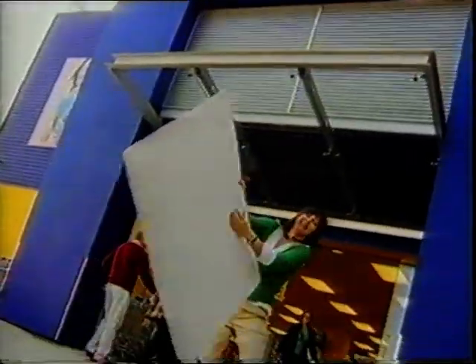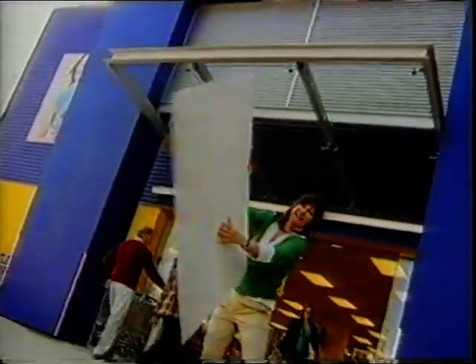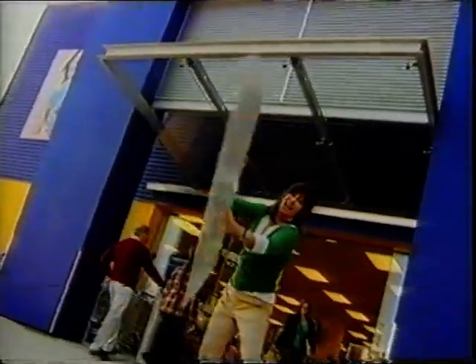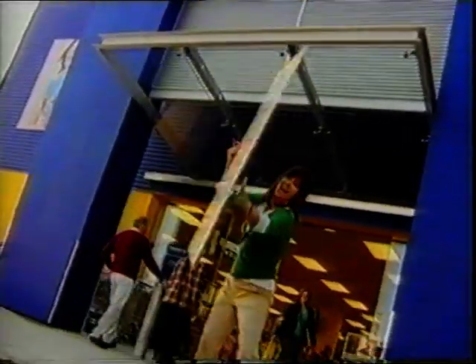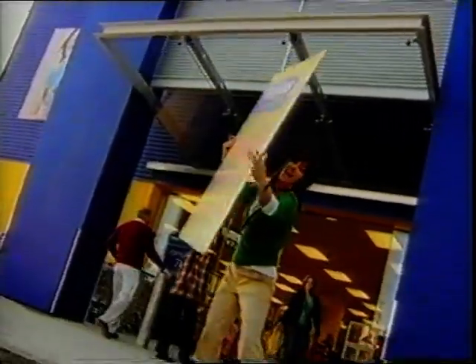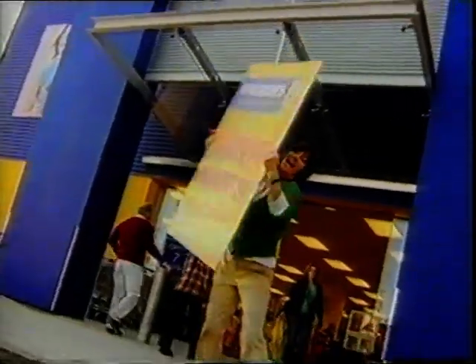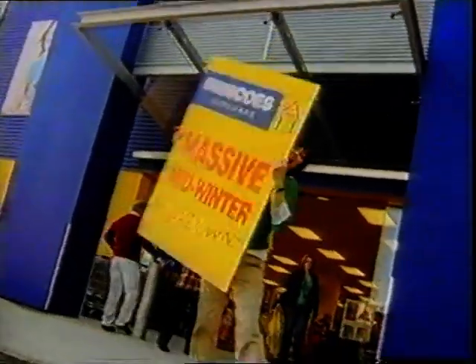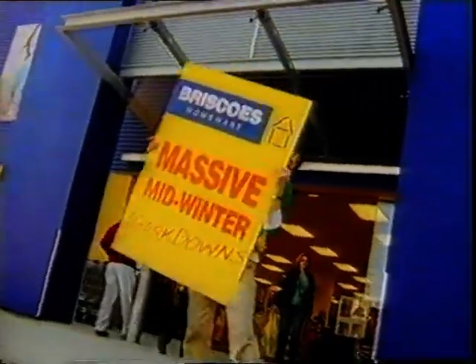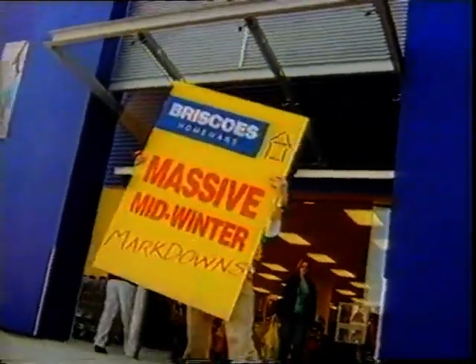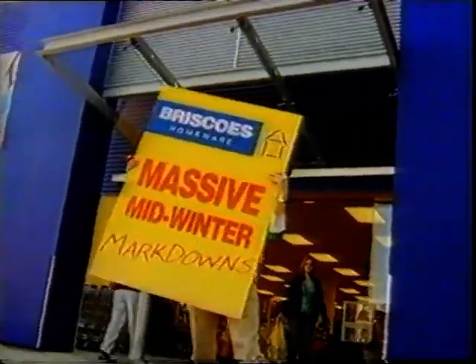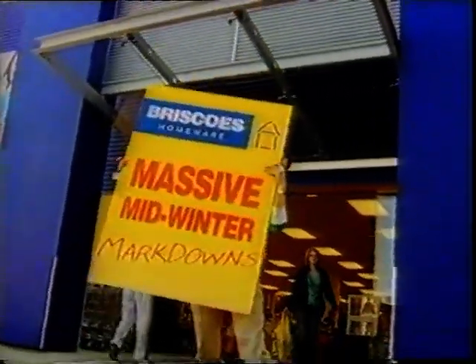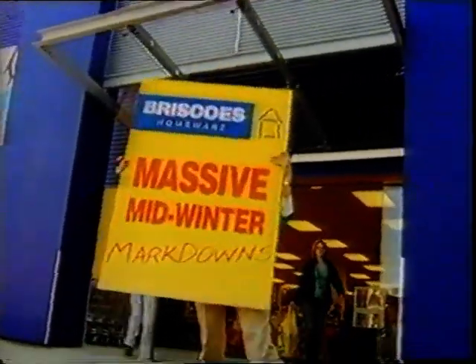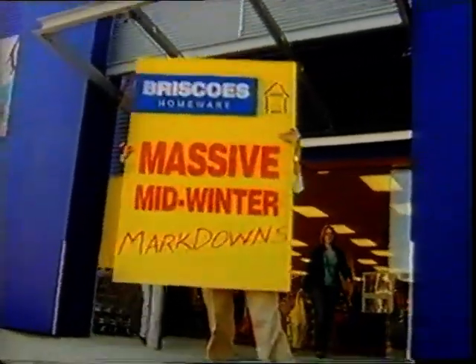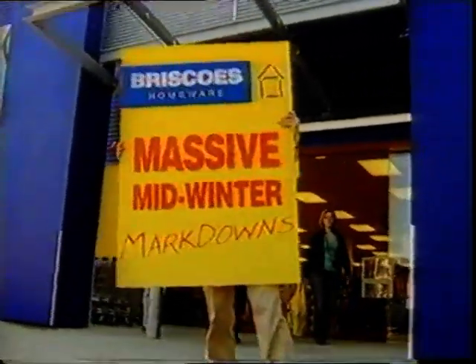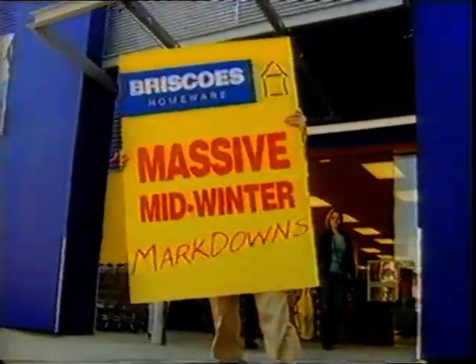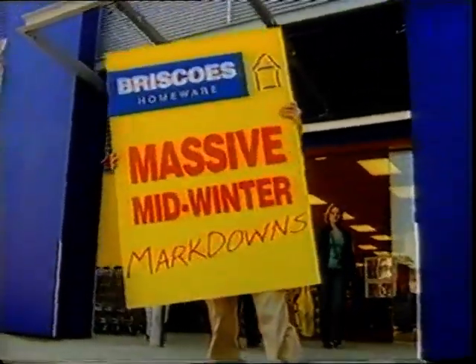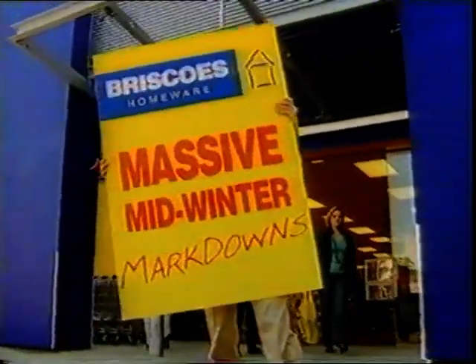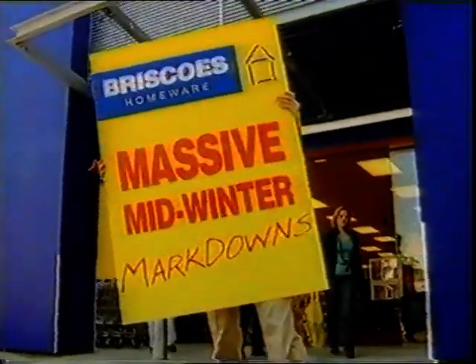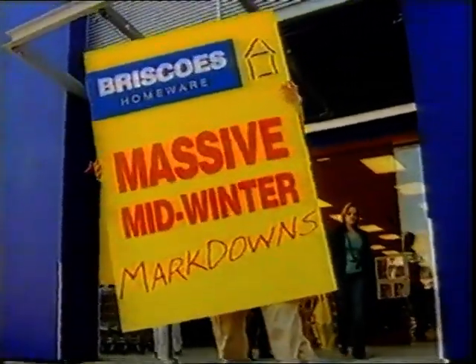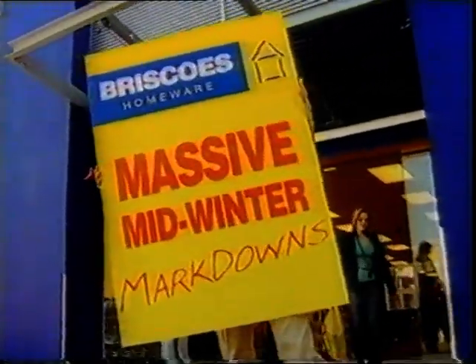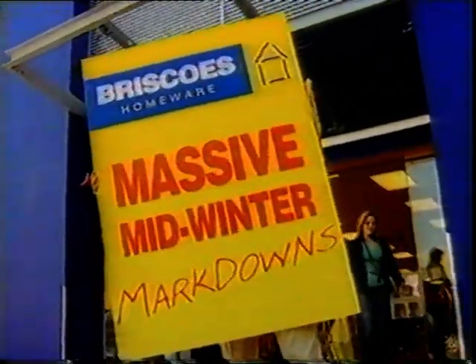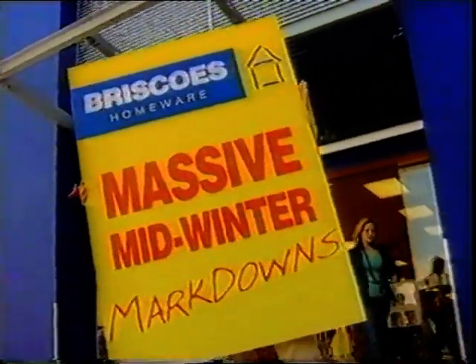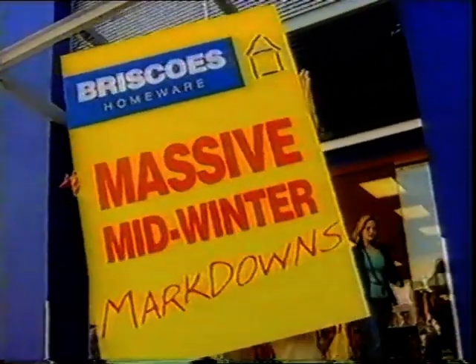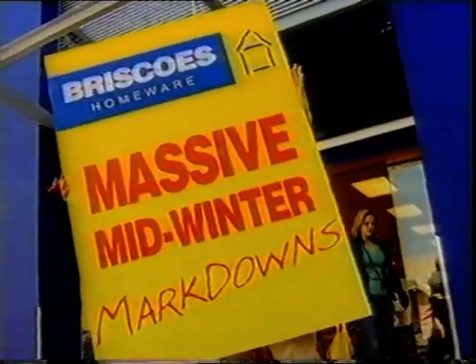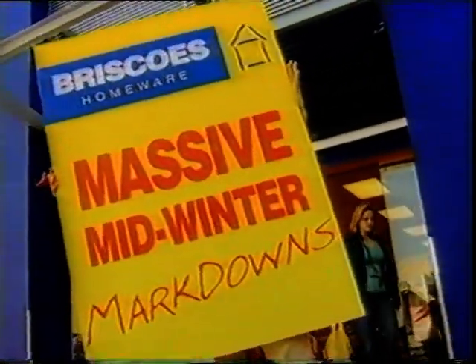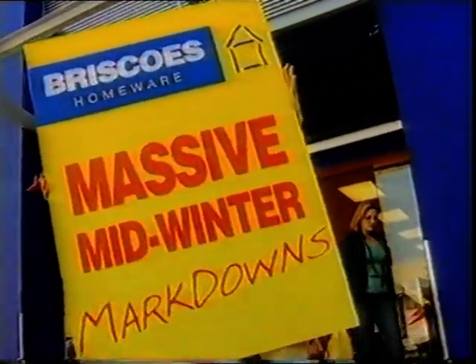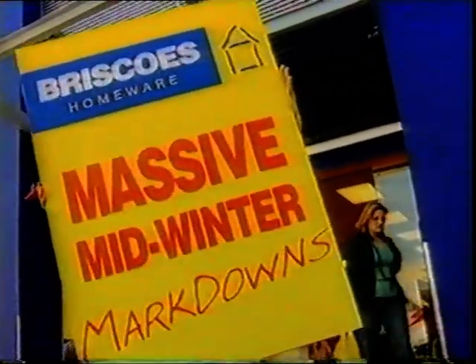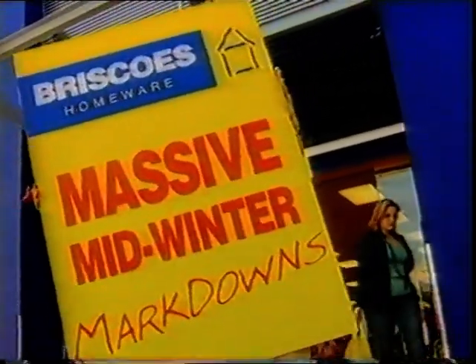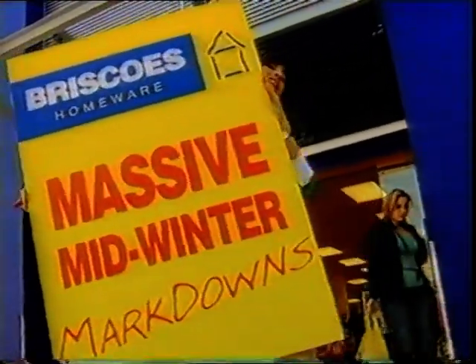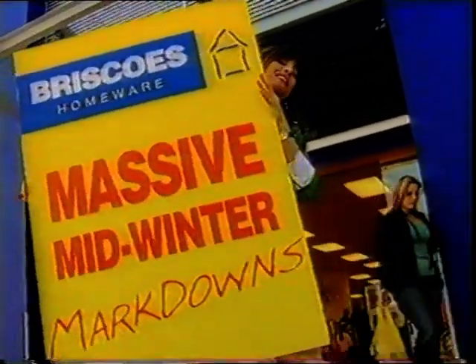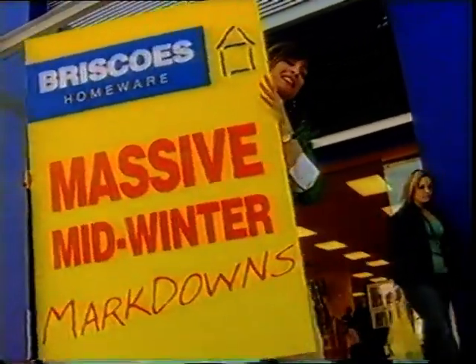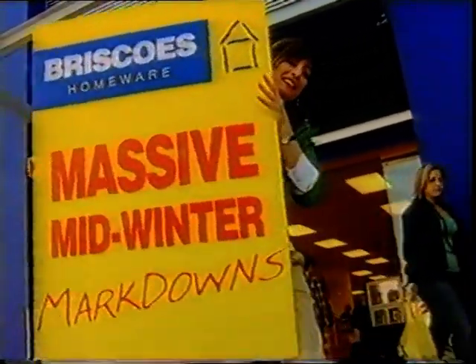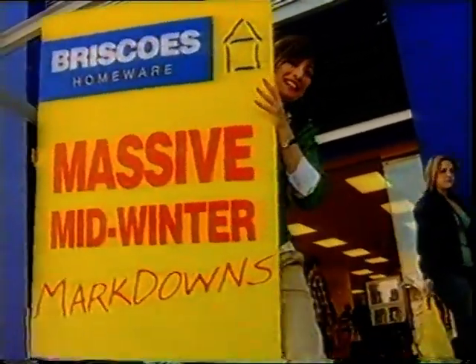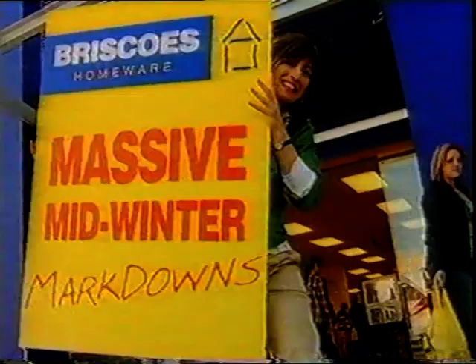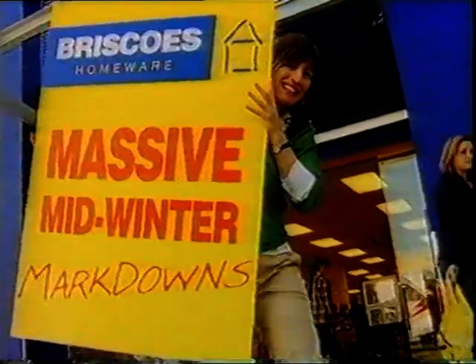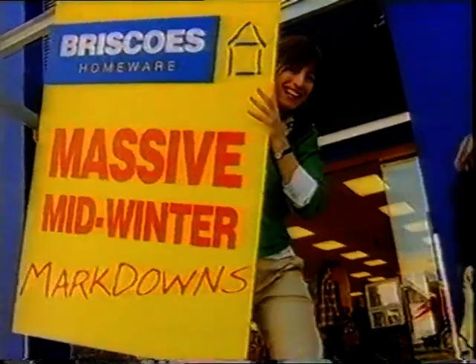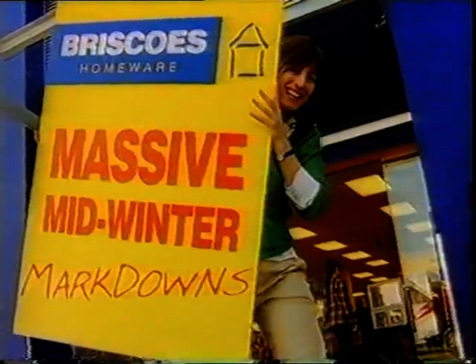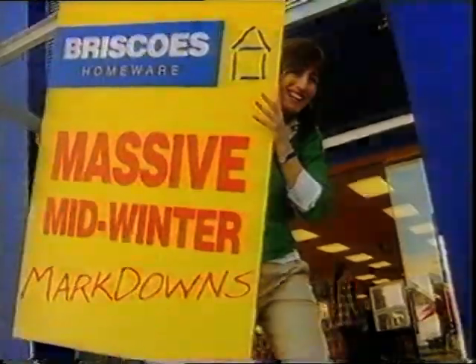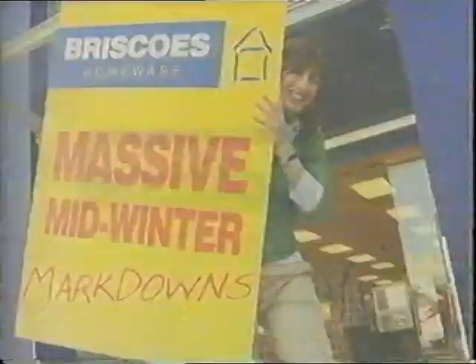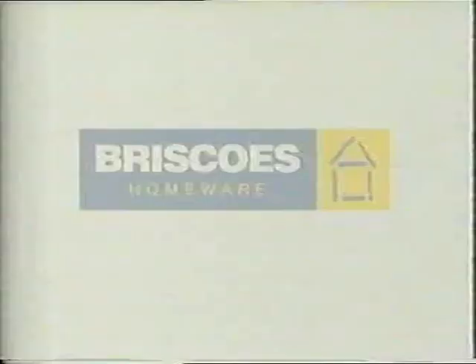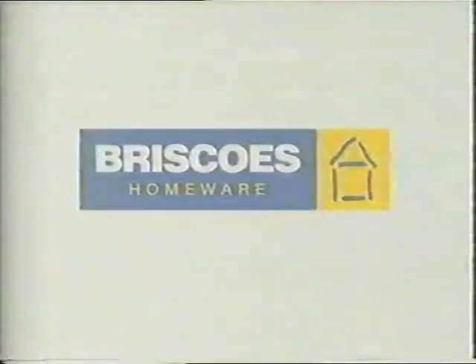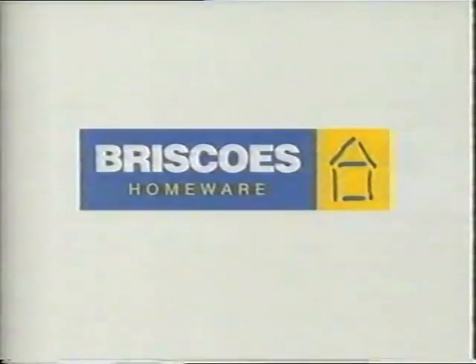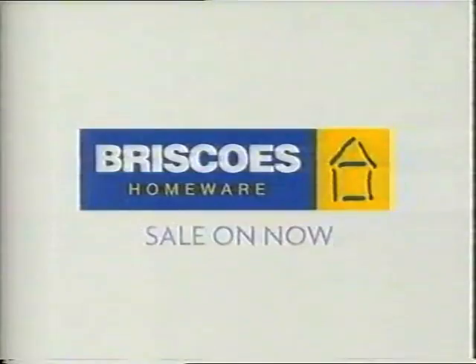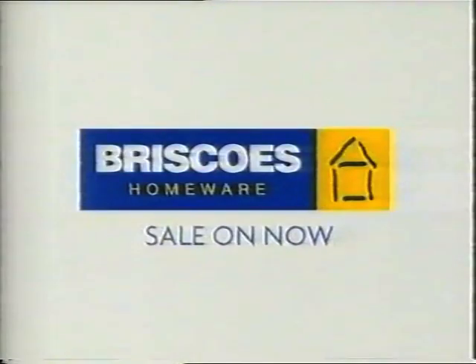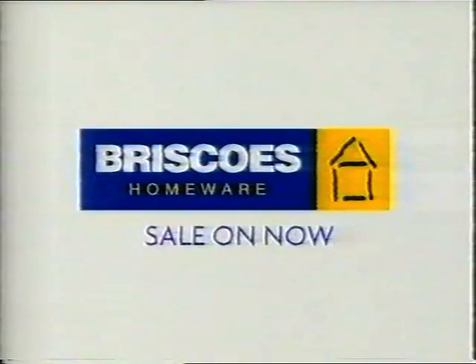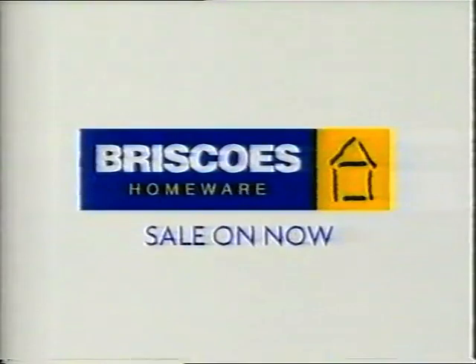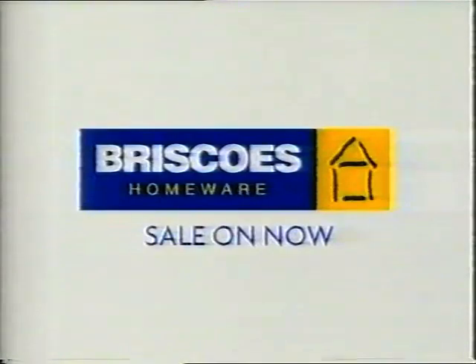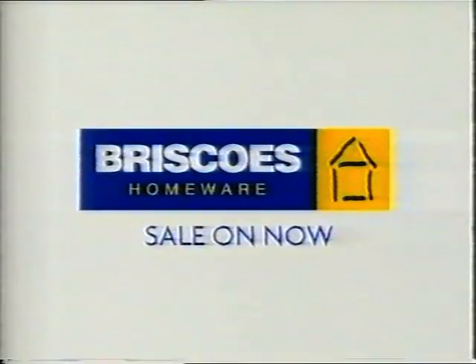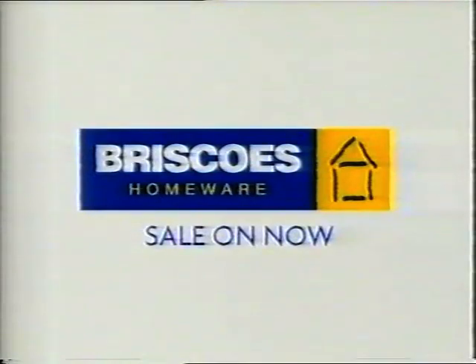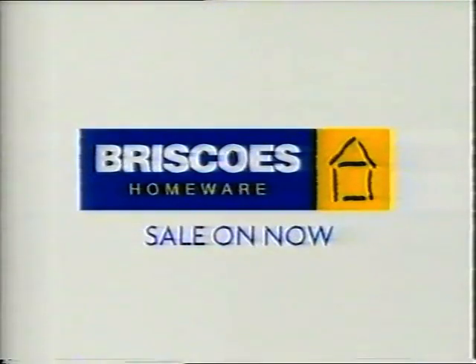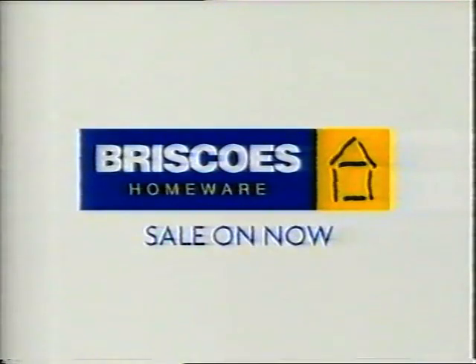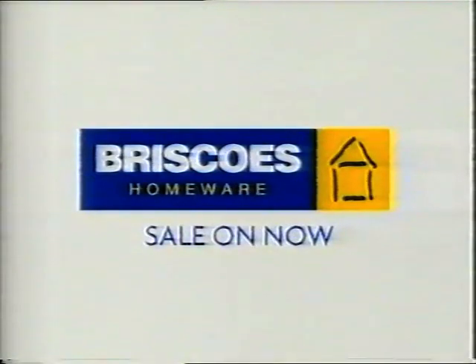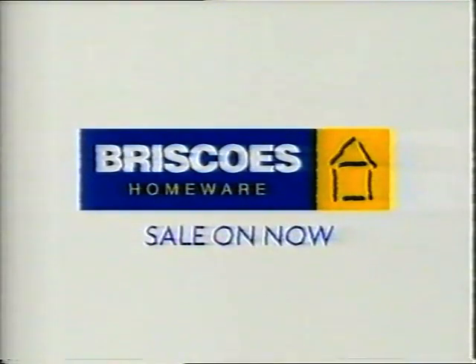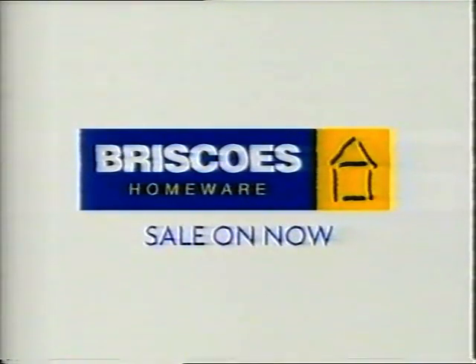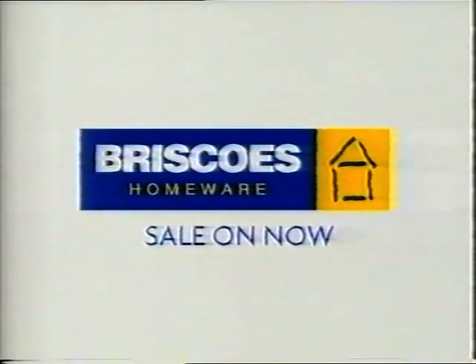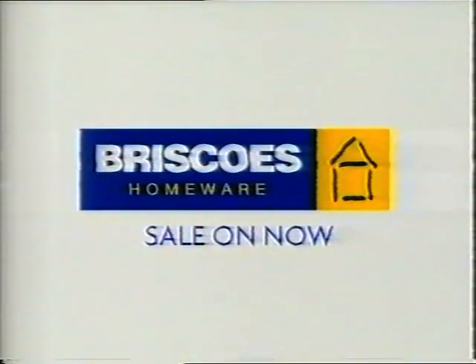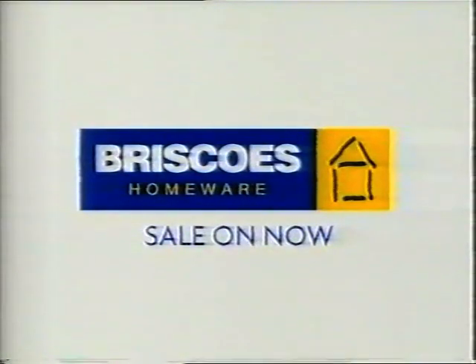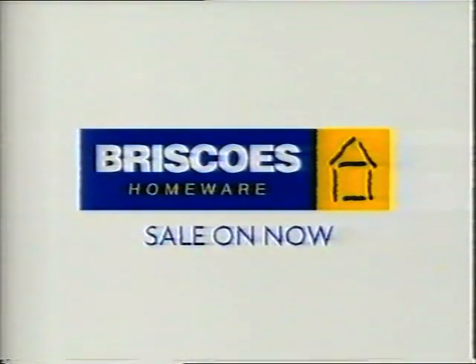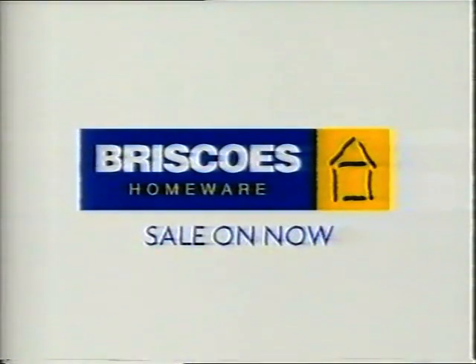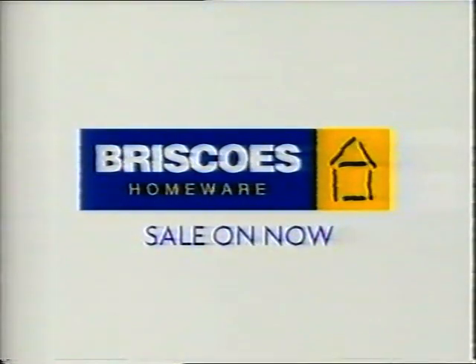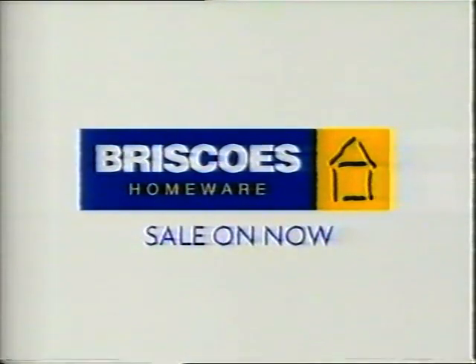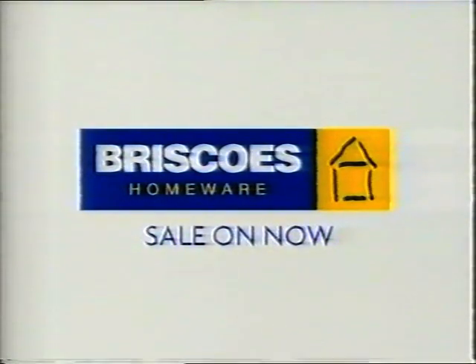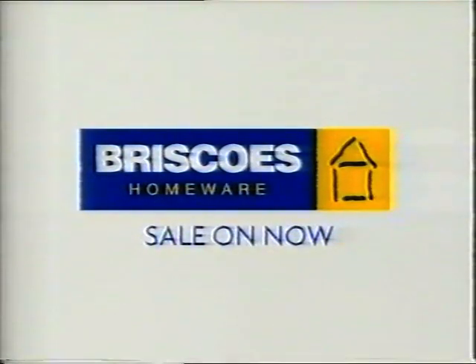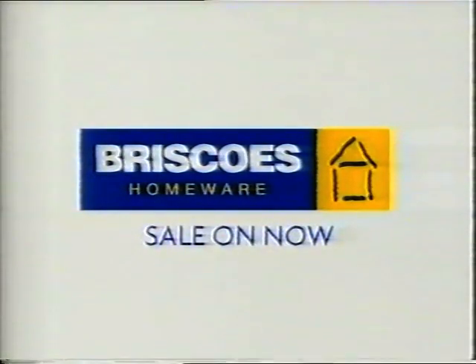So see us now for some amazing savings store-wide, thanks to our massive mid-winter markdowns. Briscoes — you can never buy better.